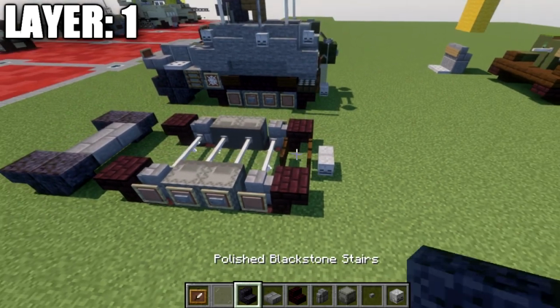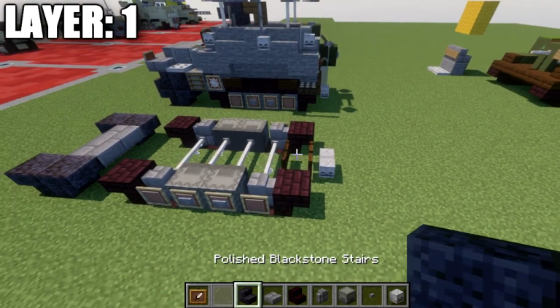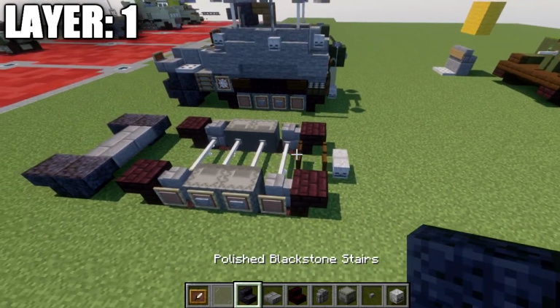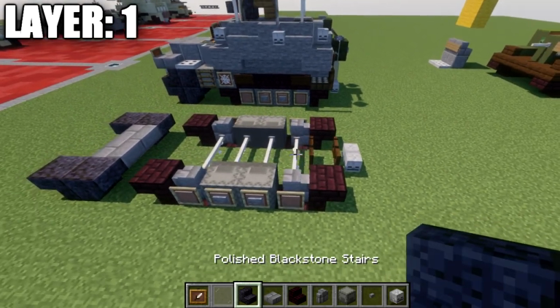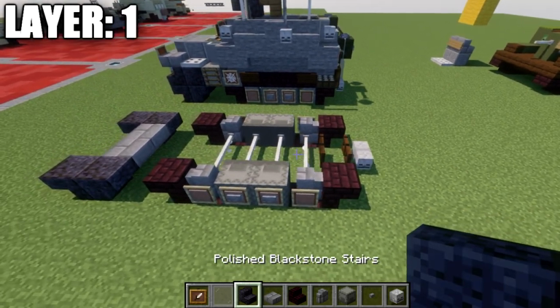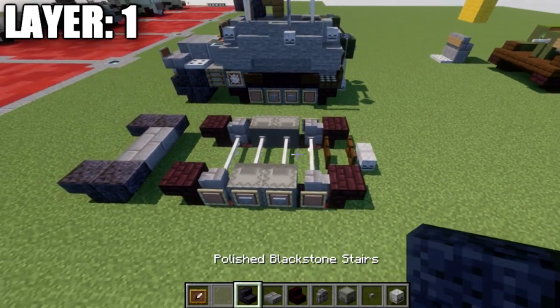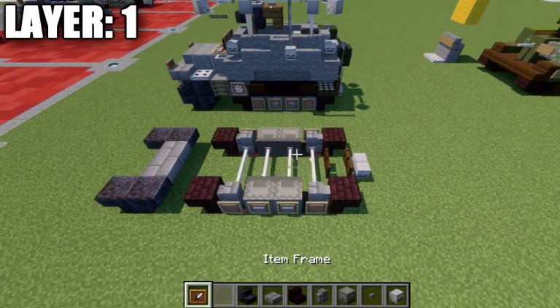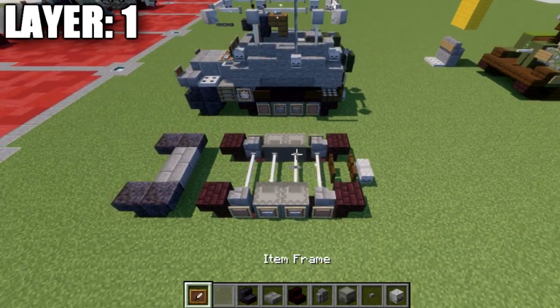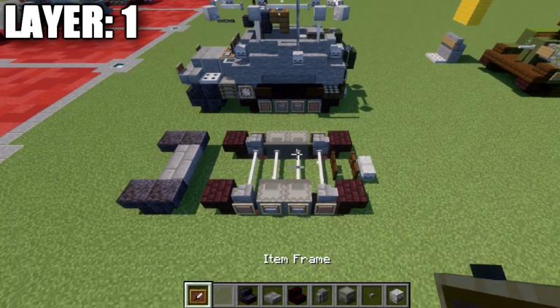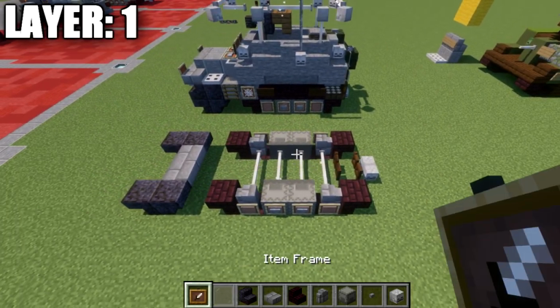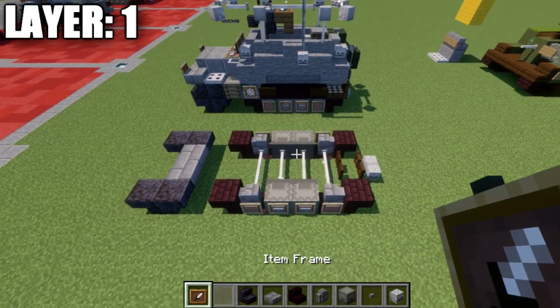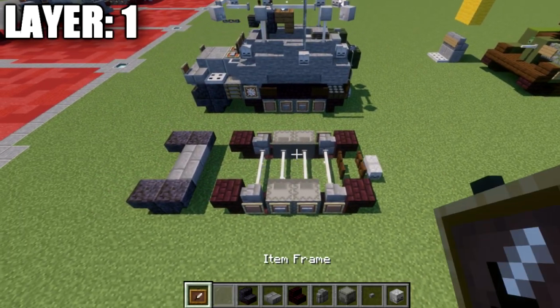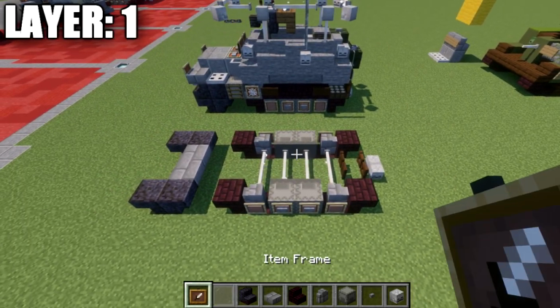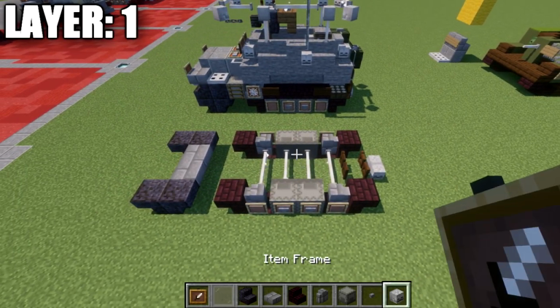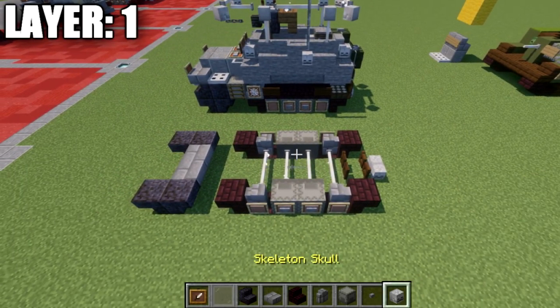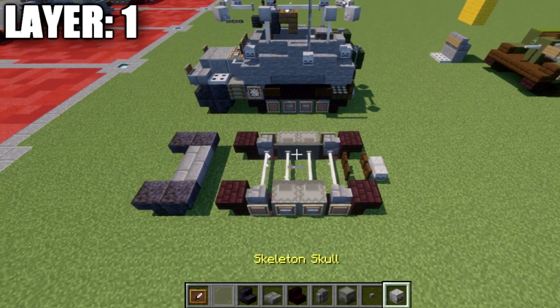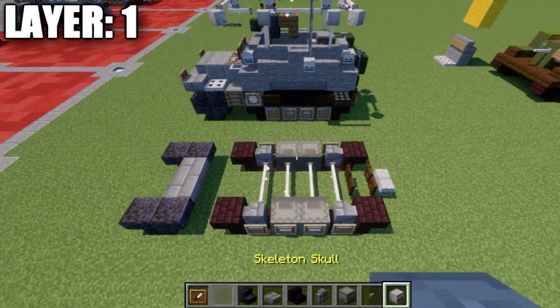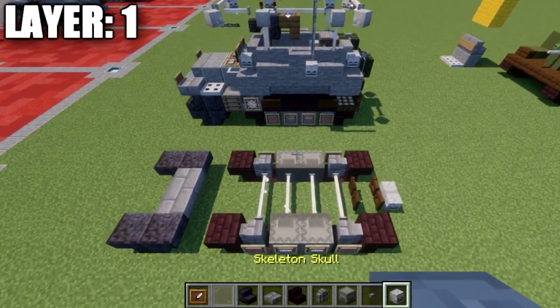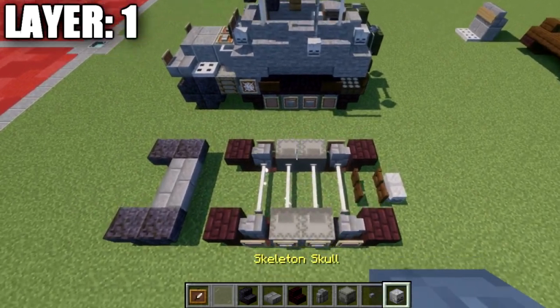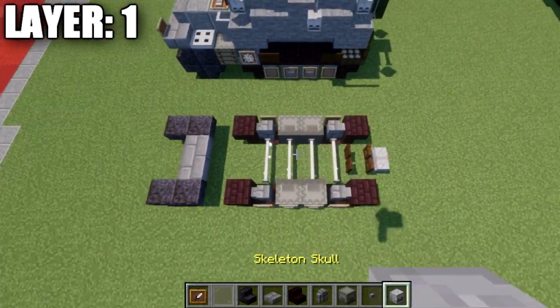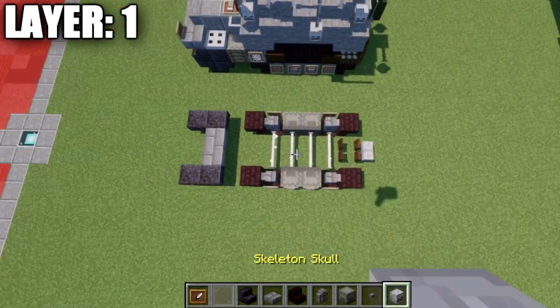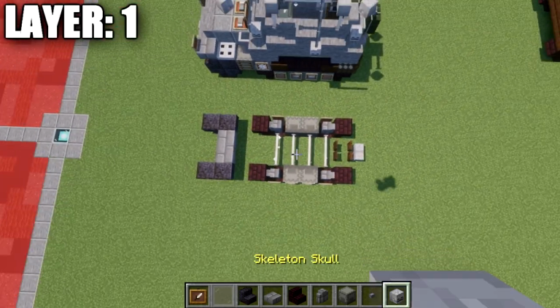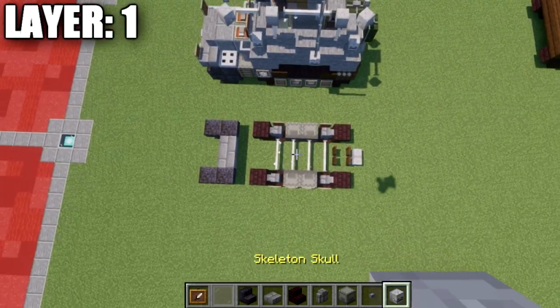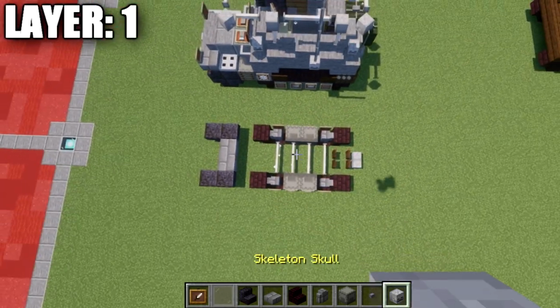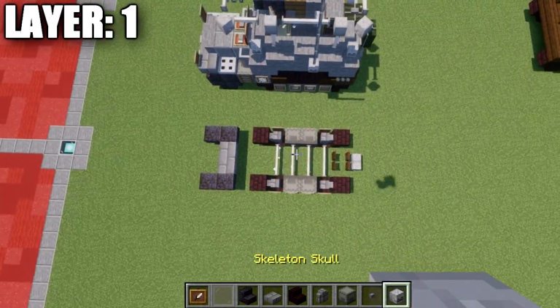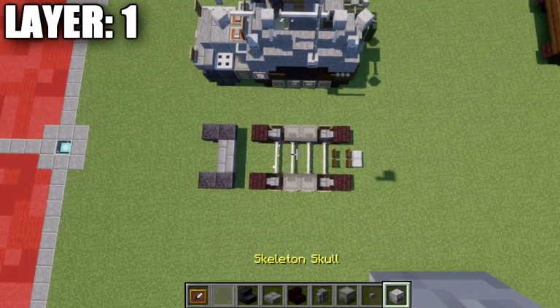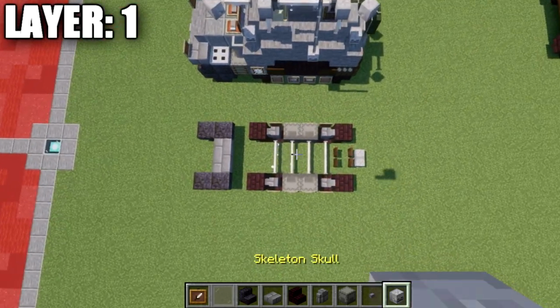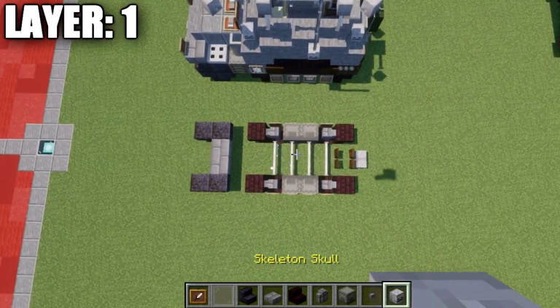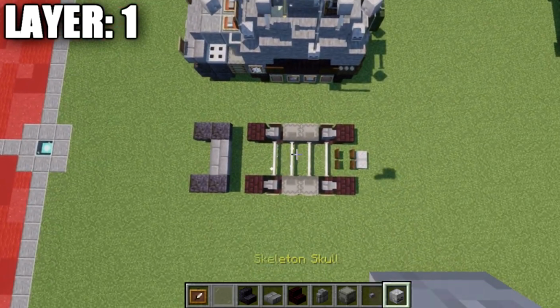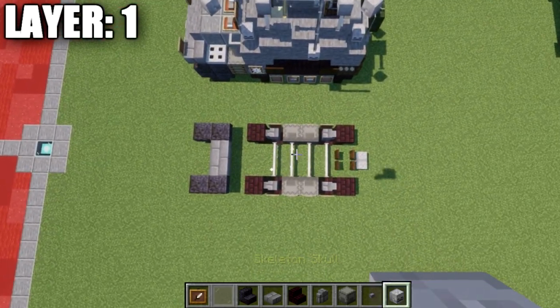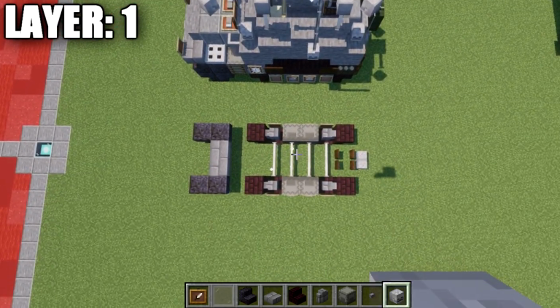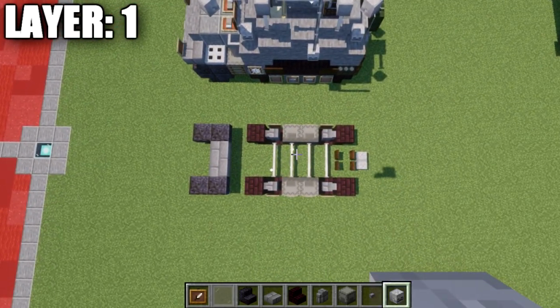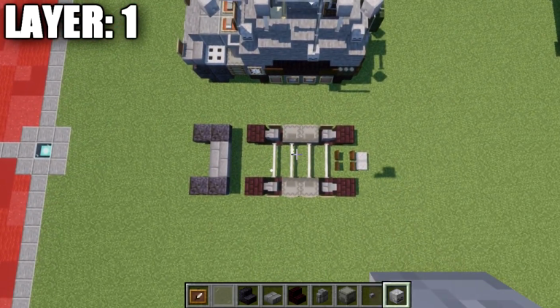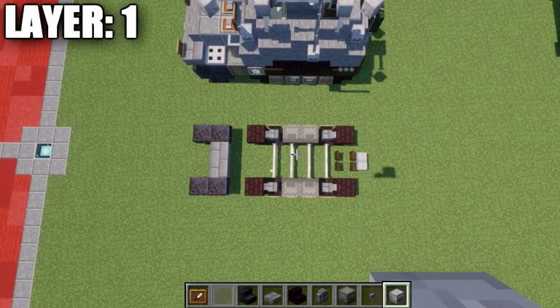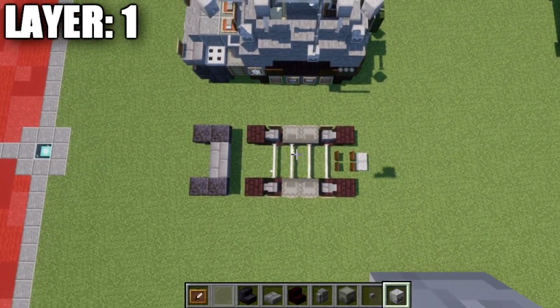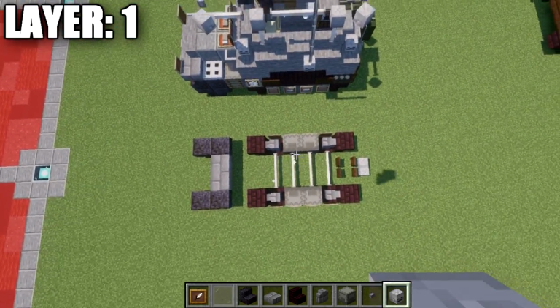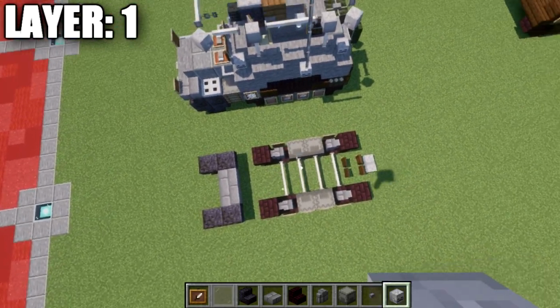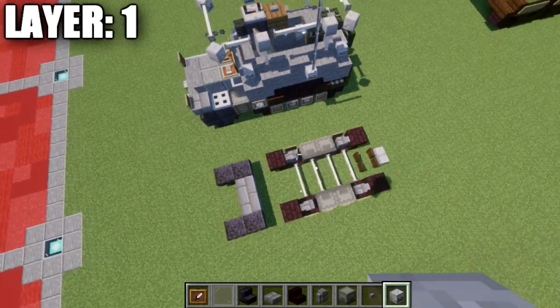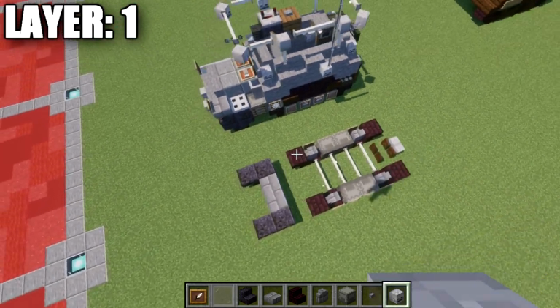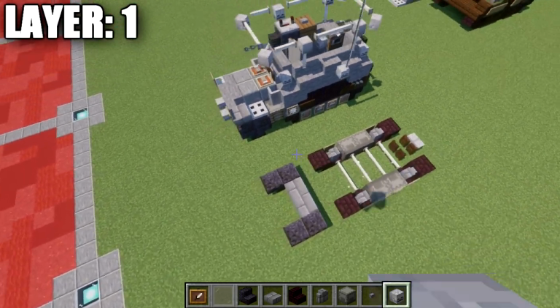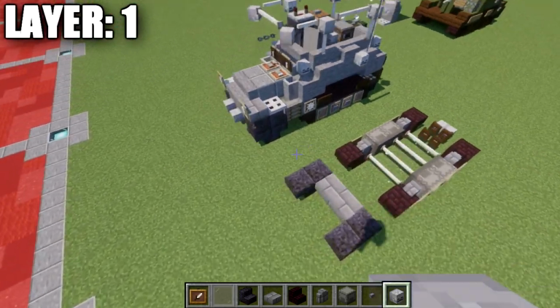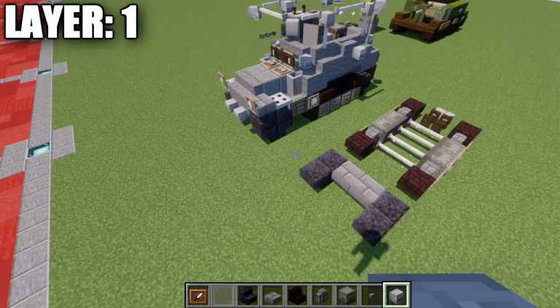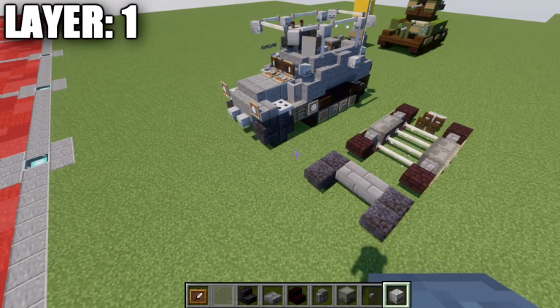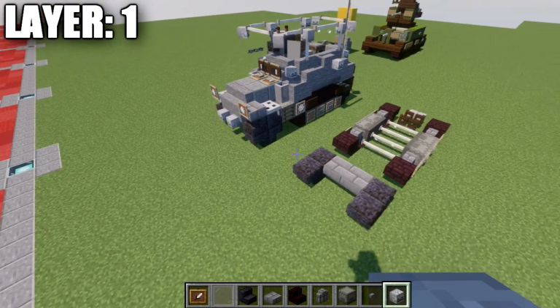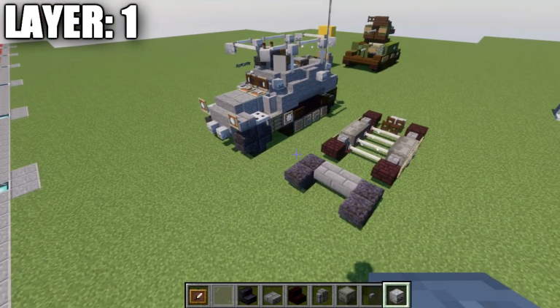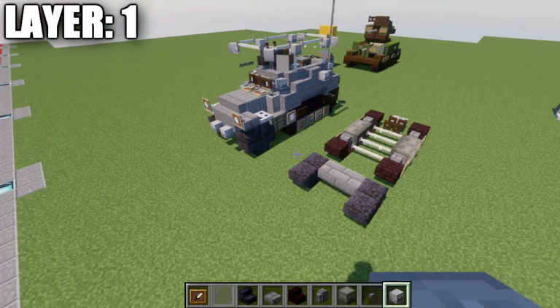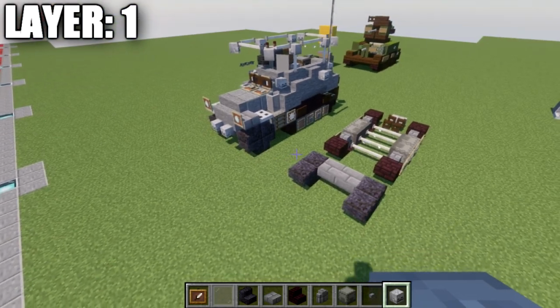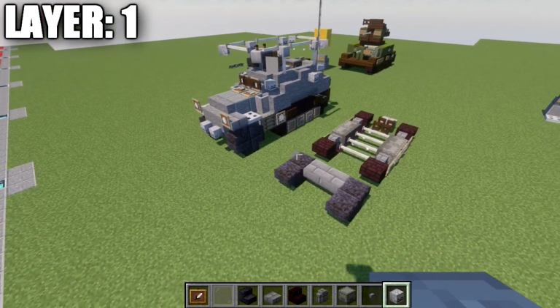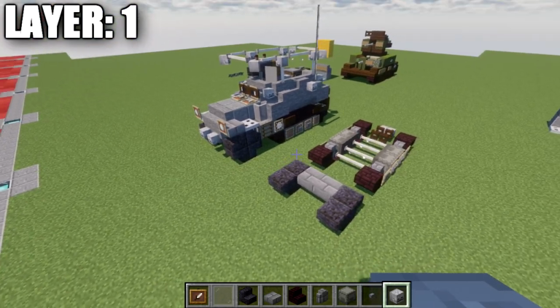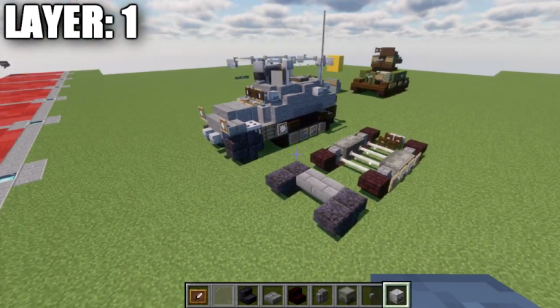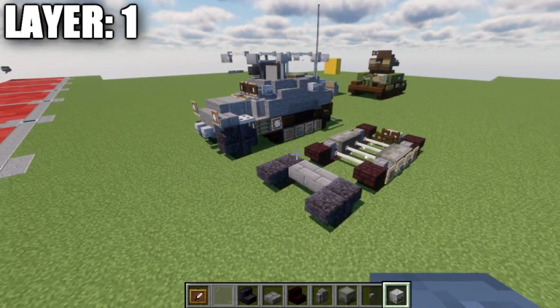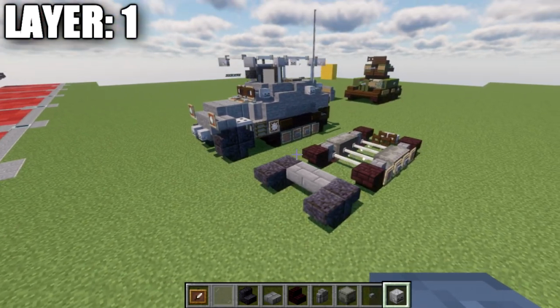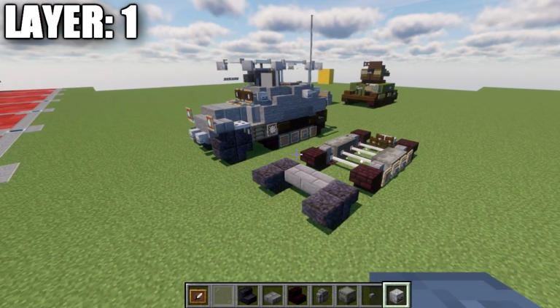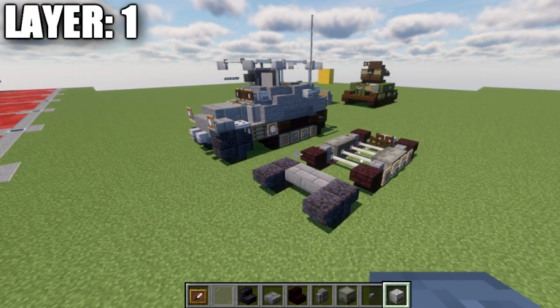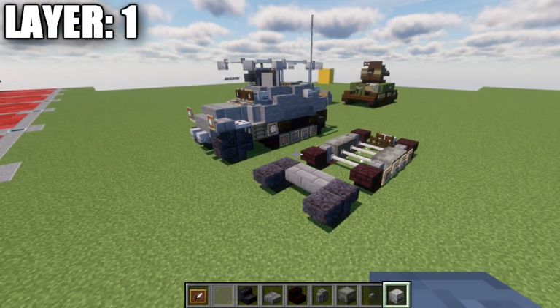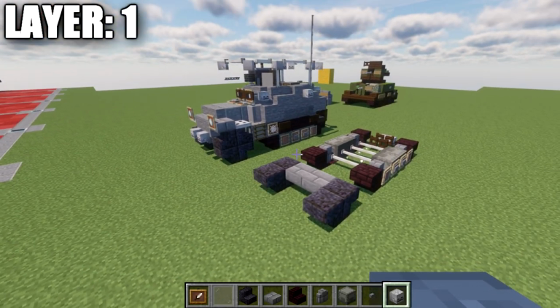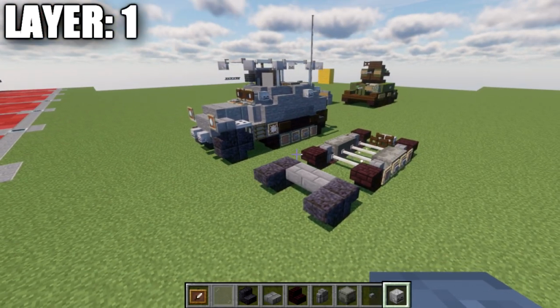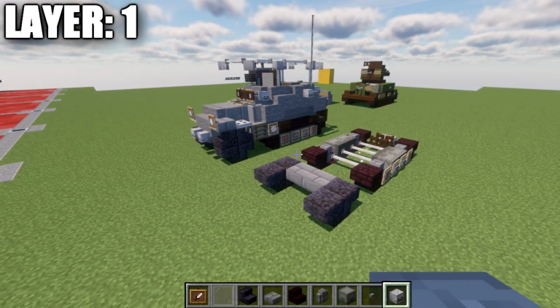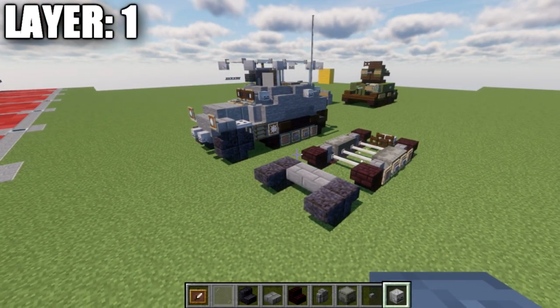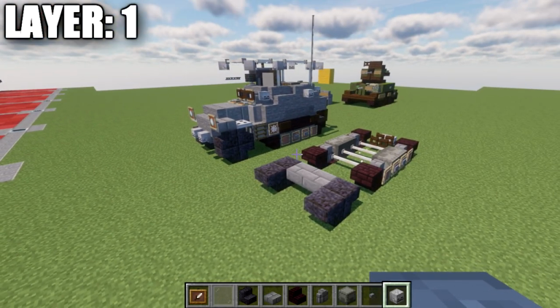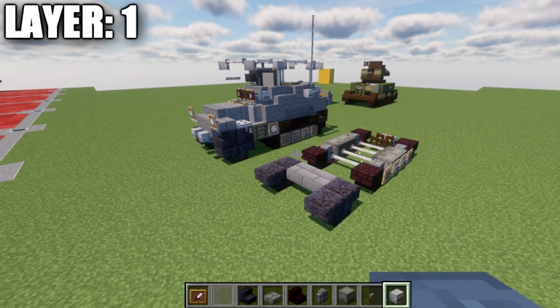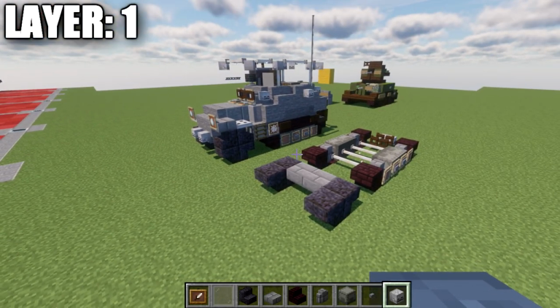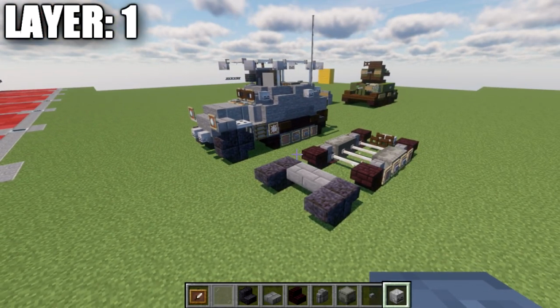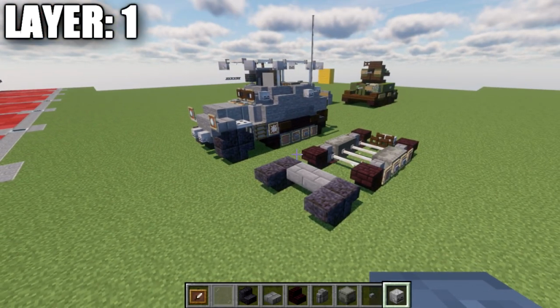That's pretty much it for layer one. Here's a look at it from above, and with that we'll be moving into layer number two.